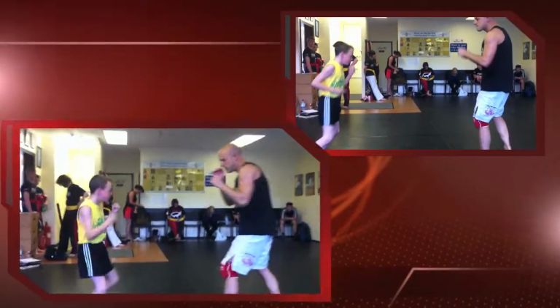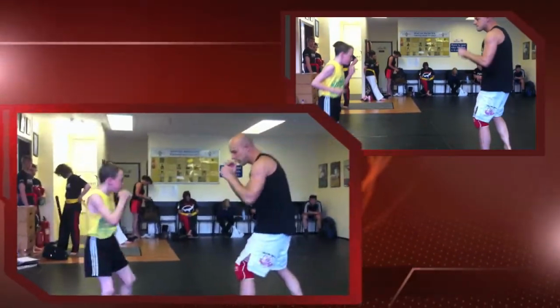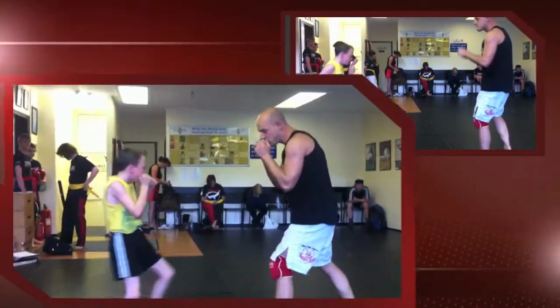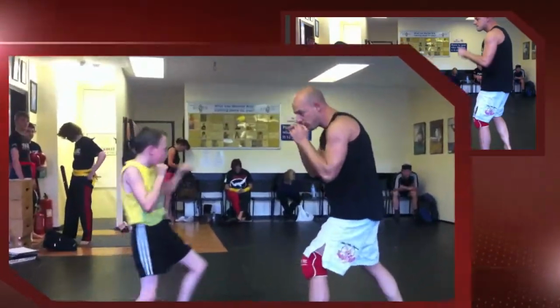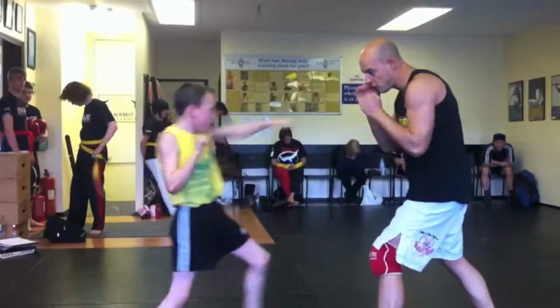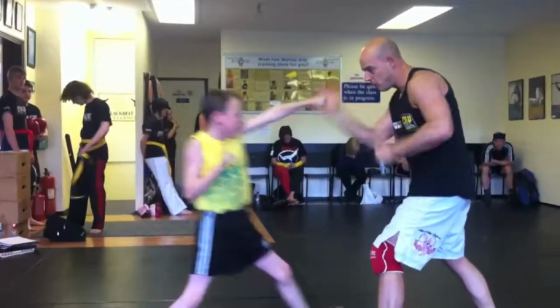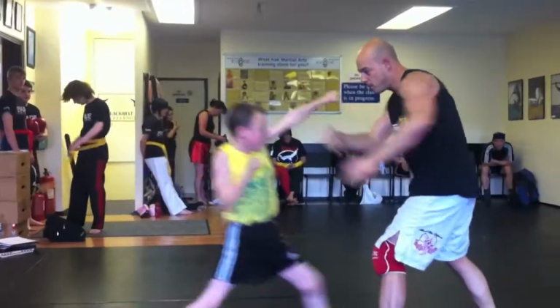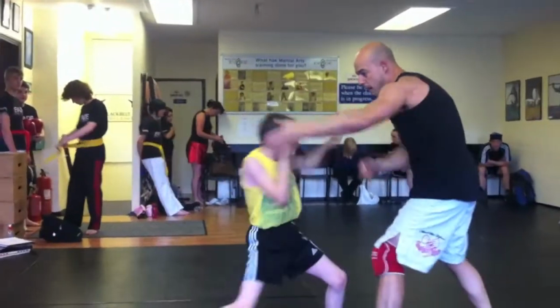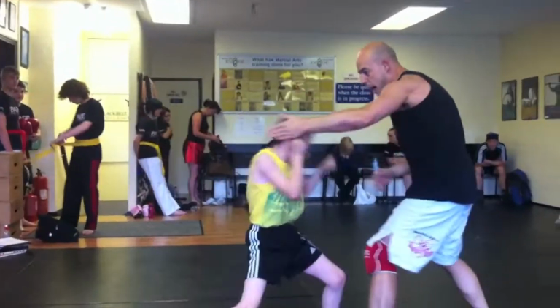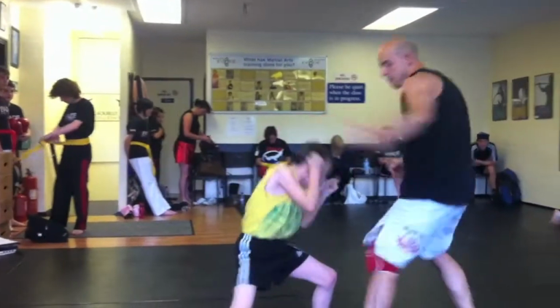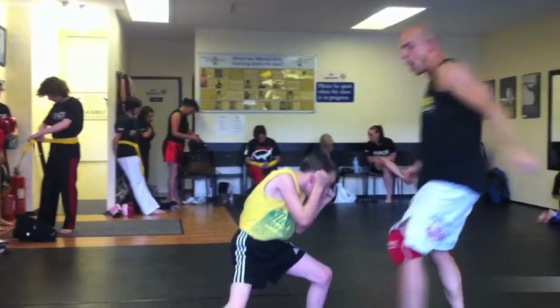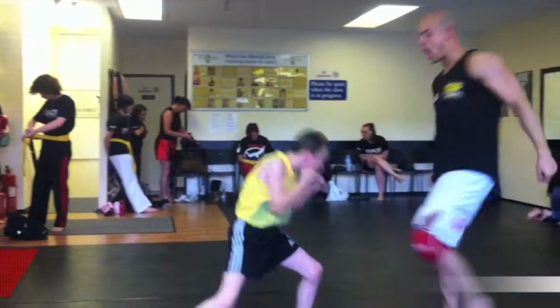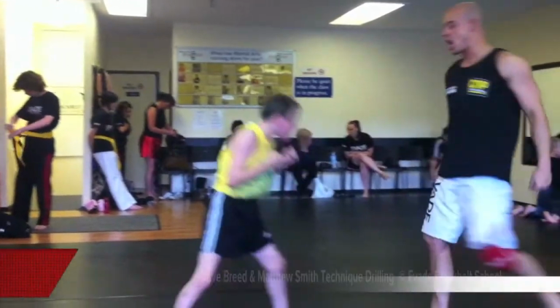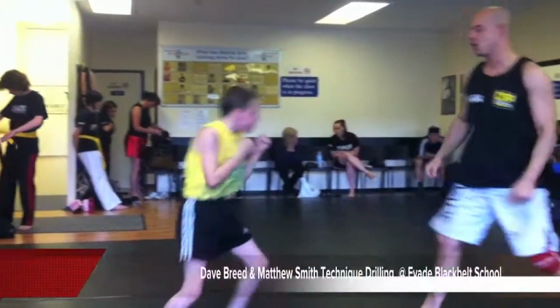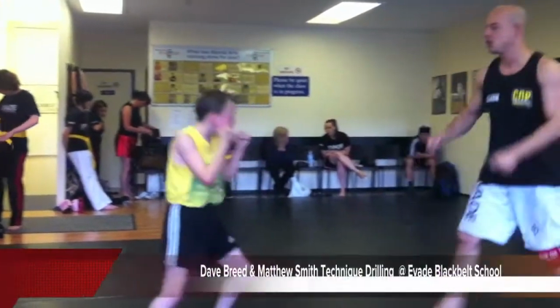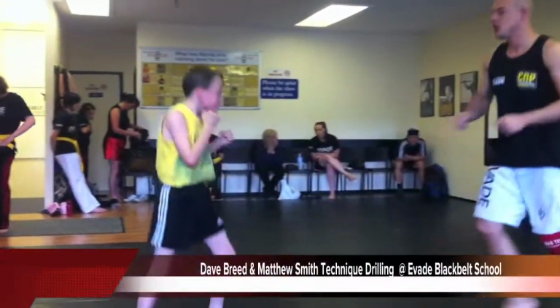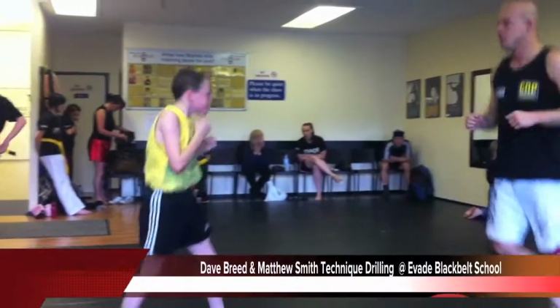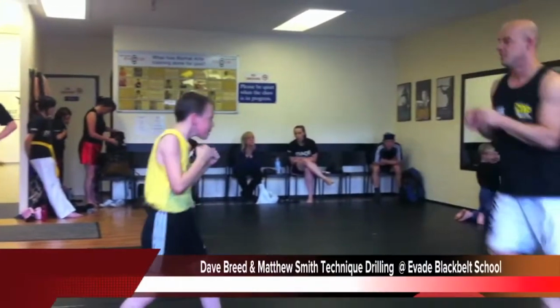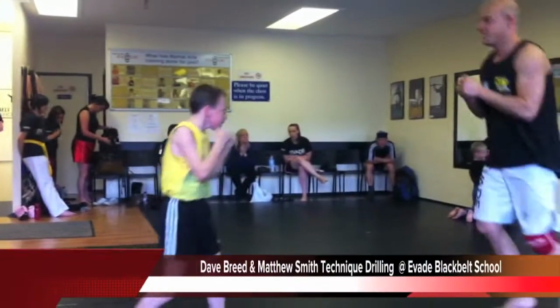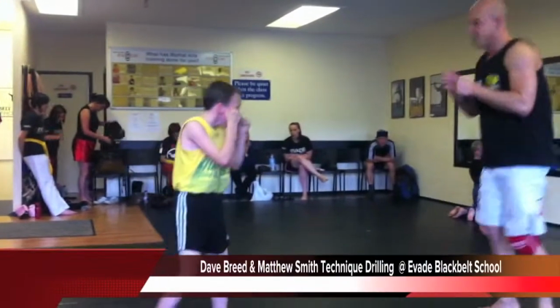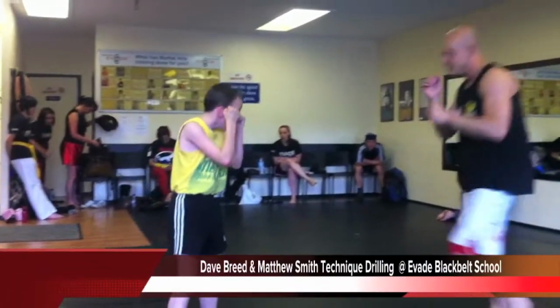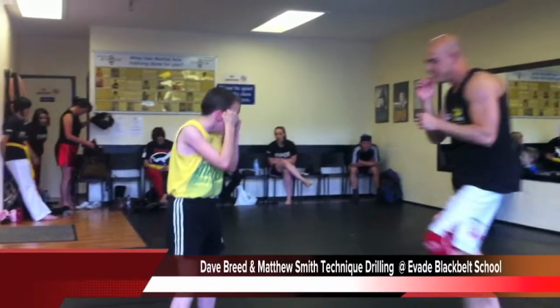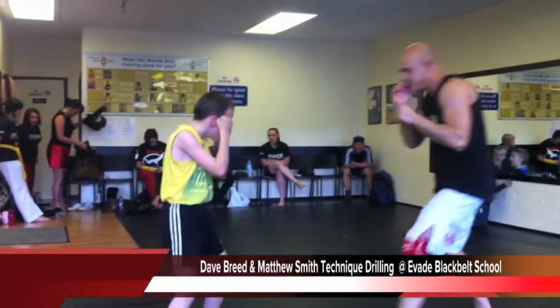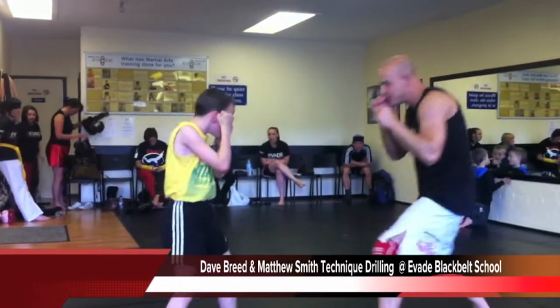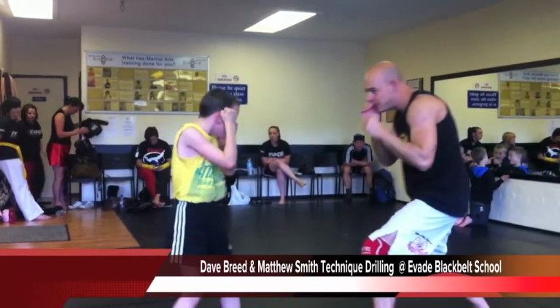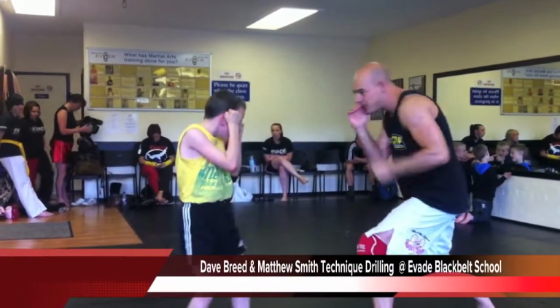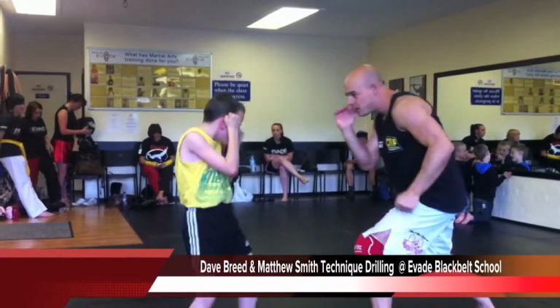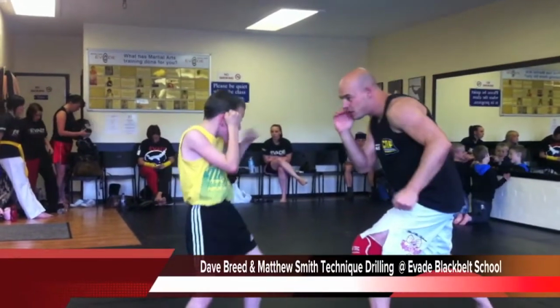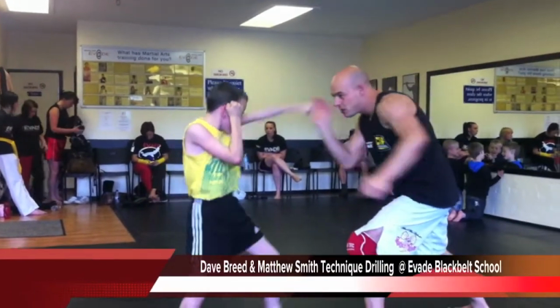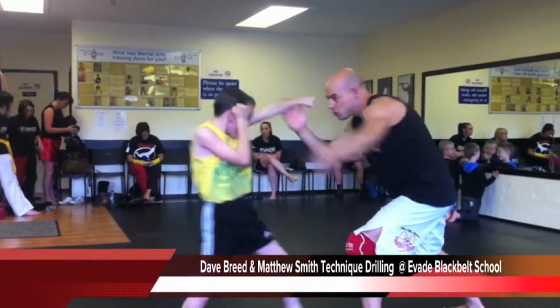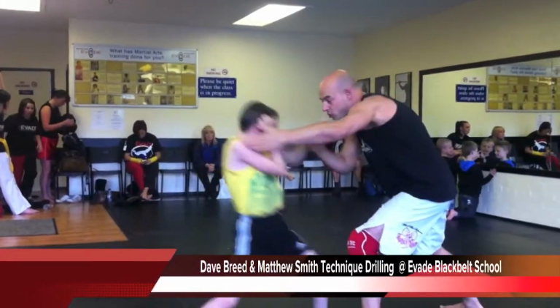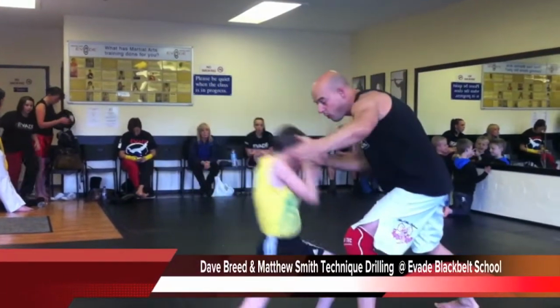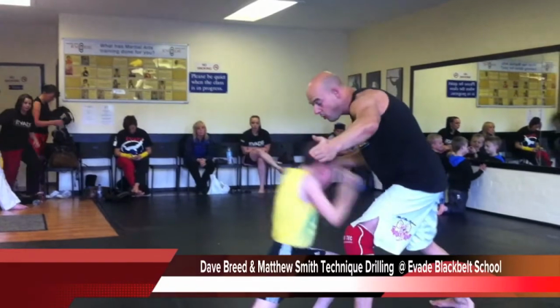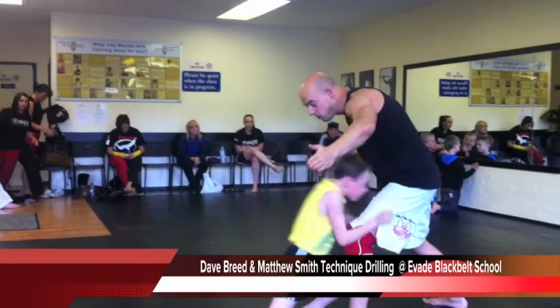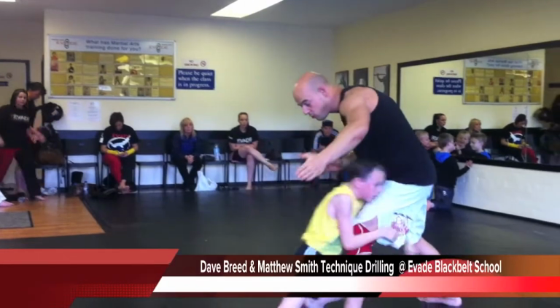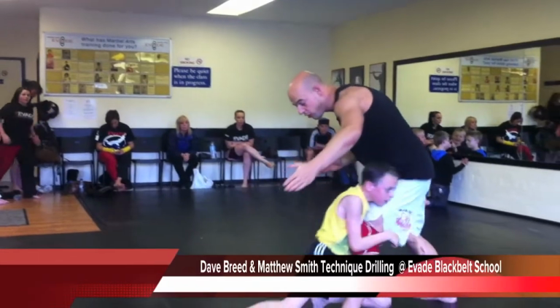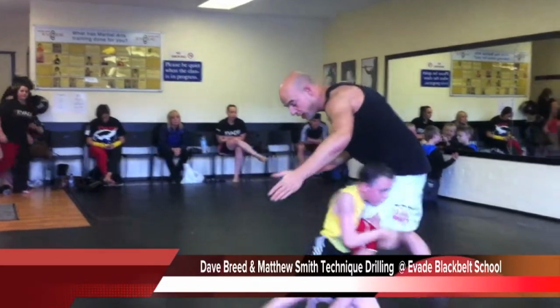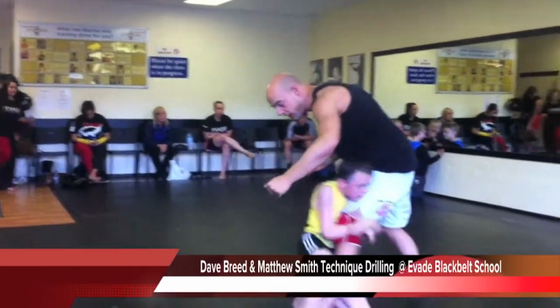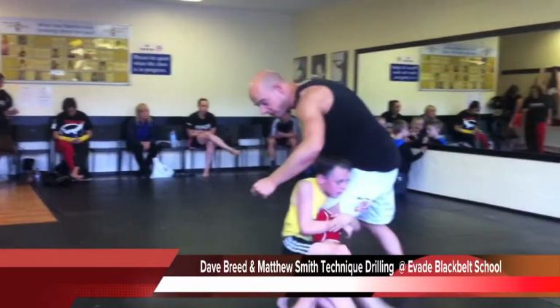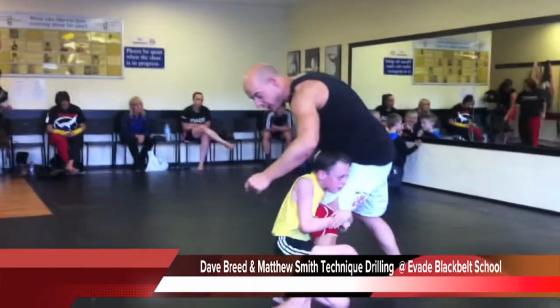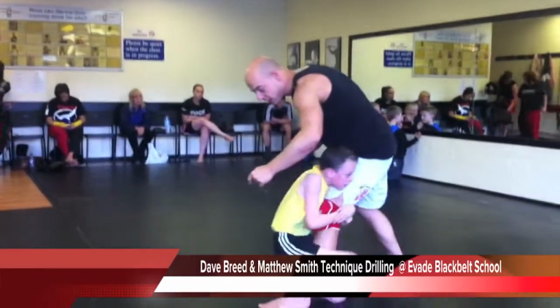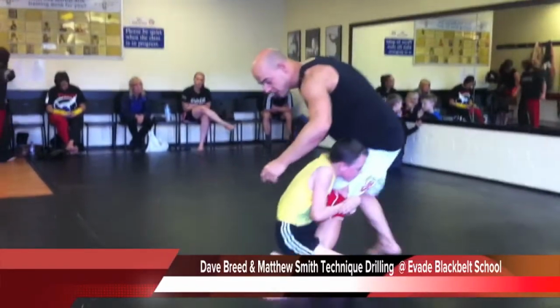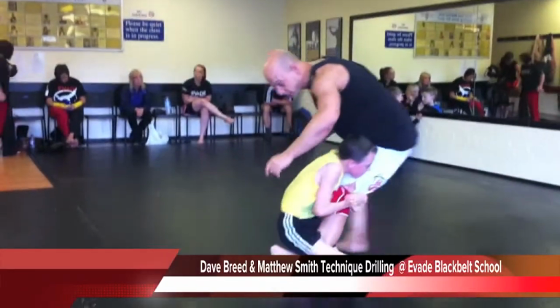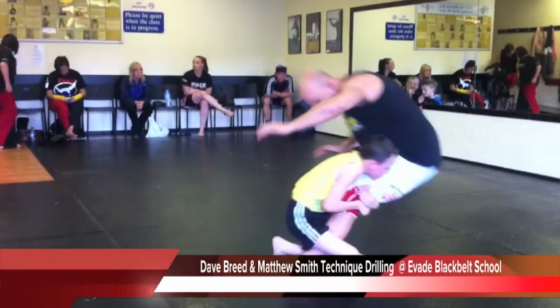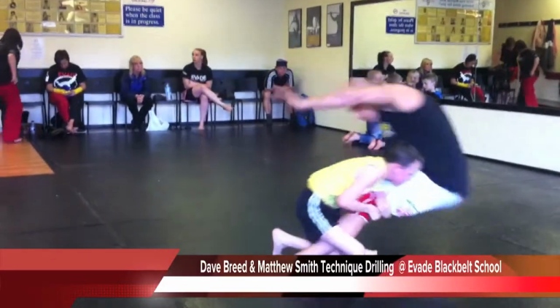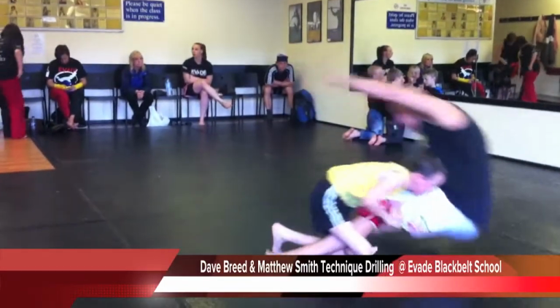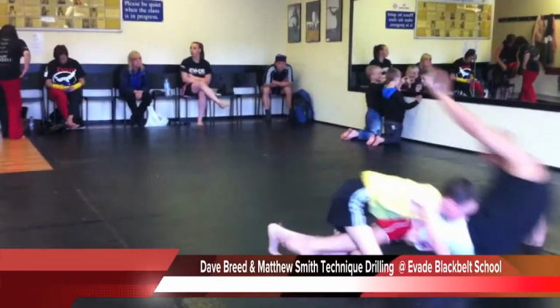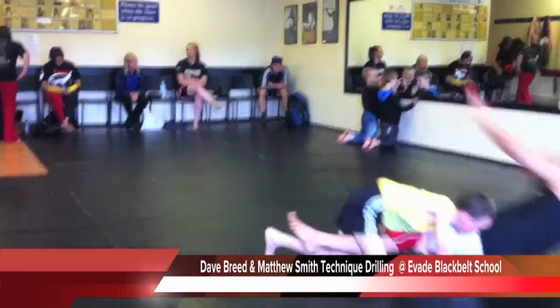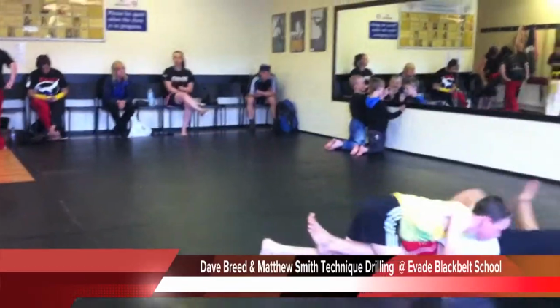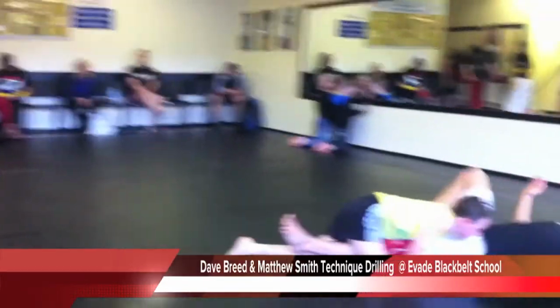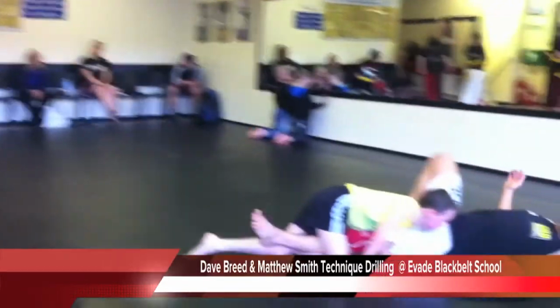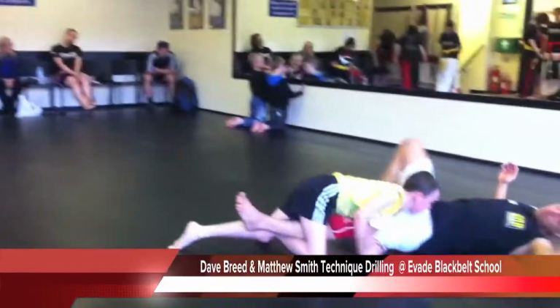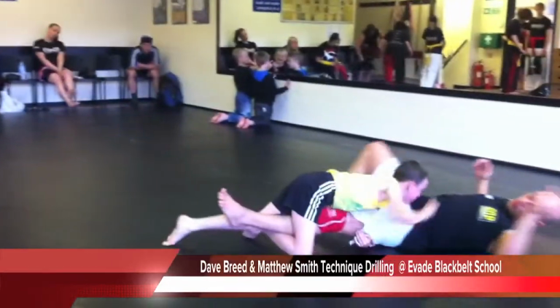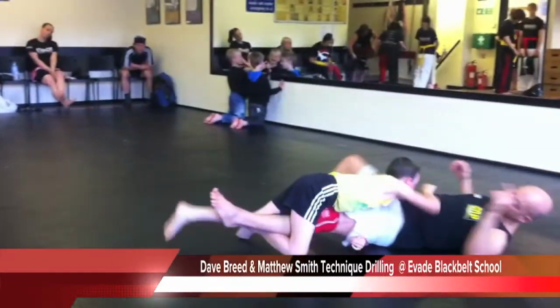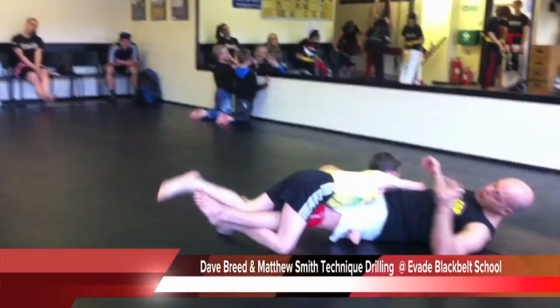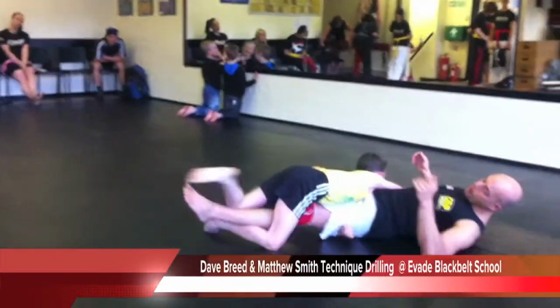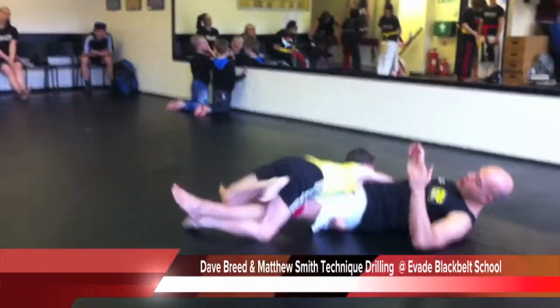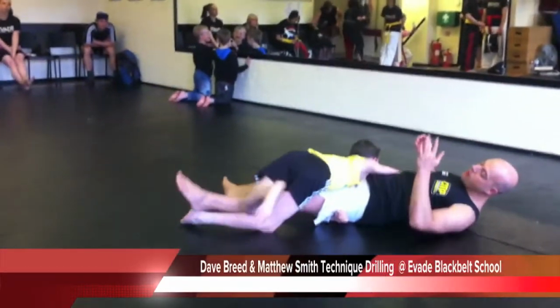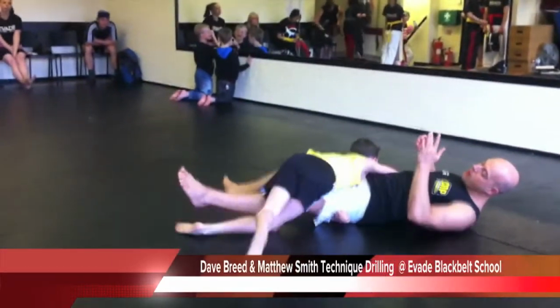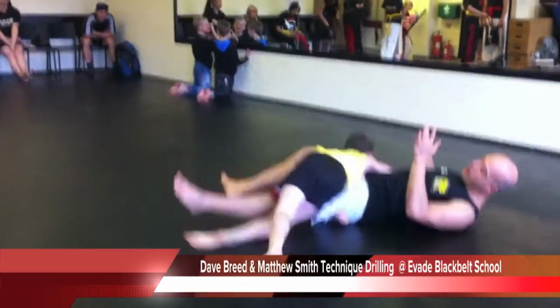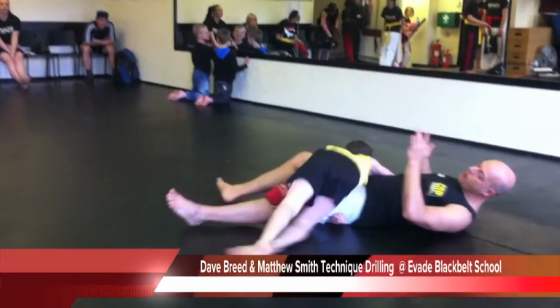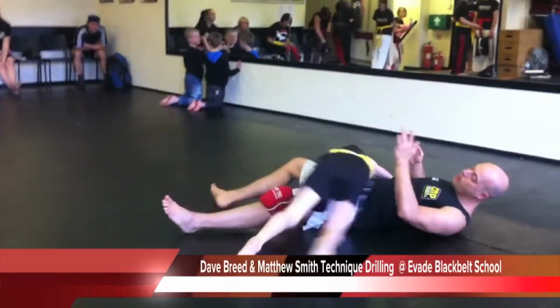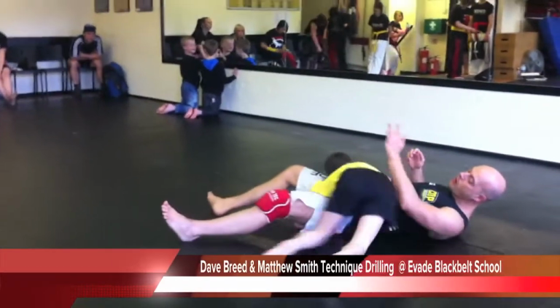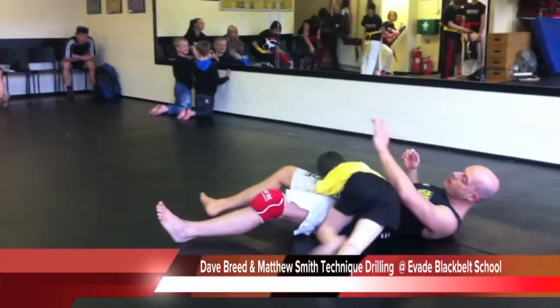Hands up, hands up. Shh! Right, that's it. Move now, come on, come on.